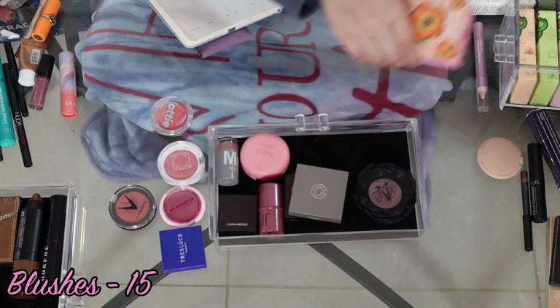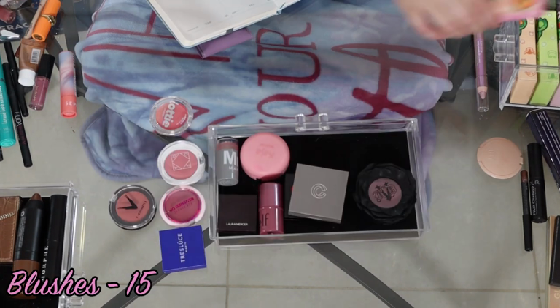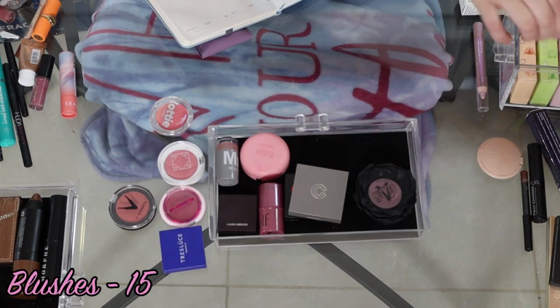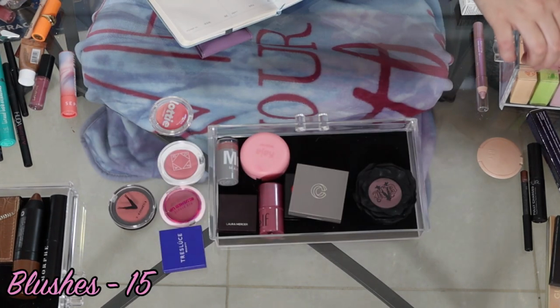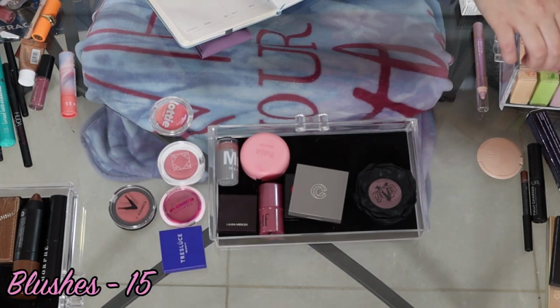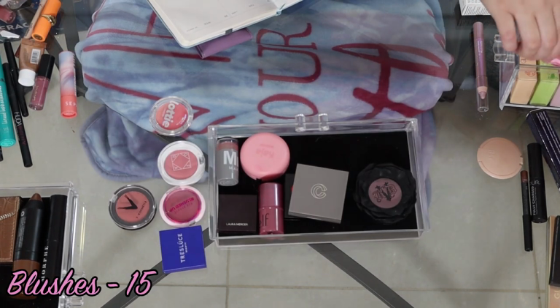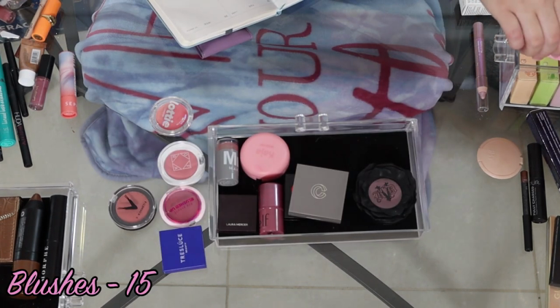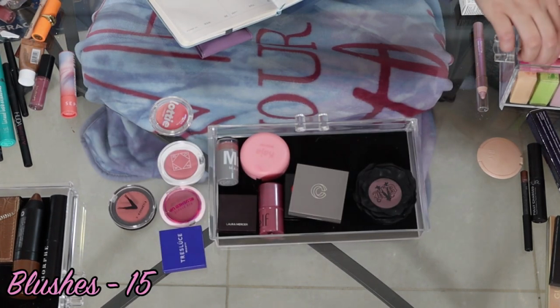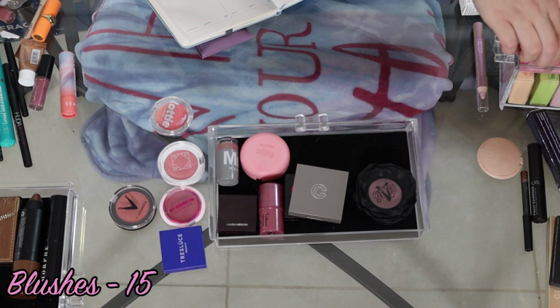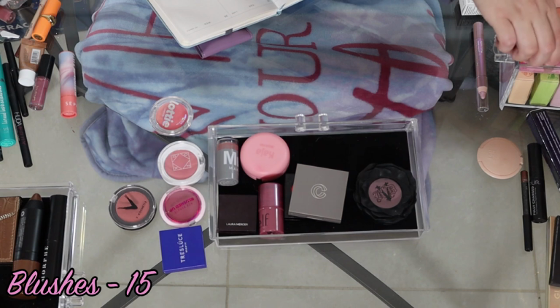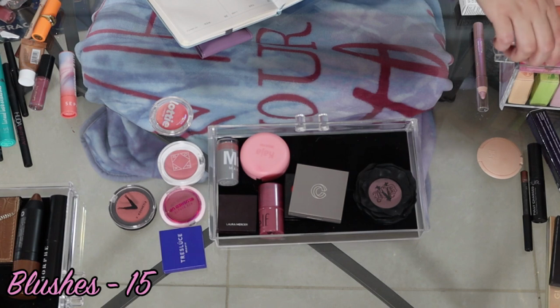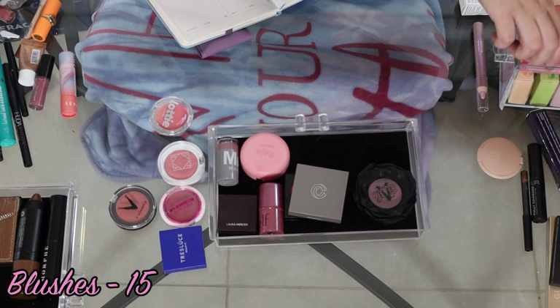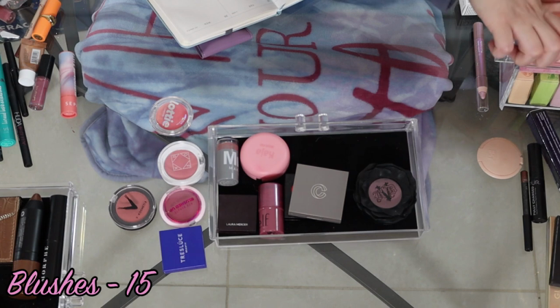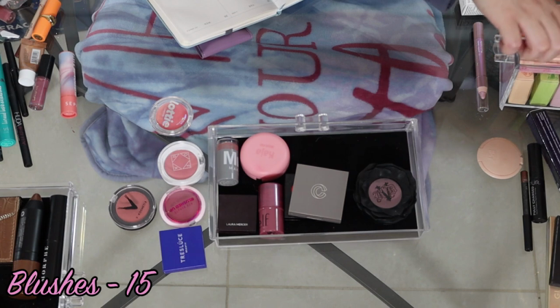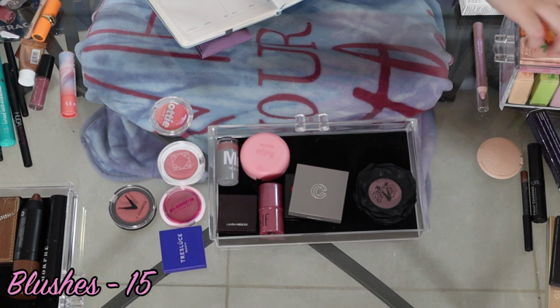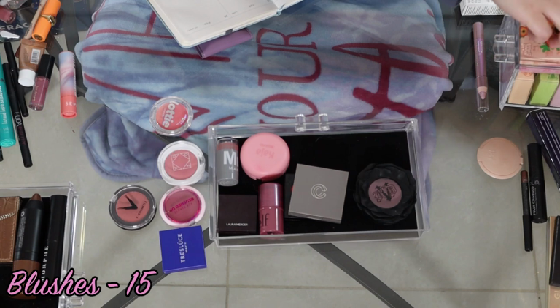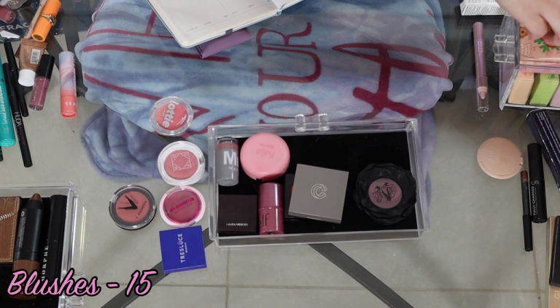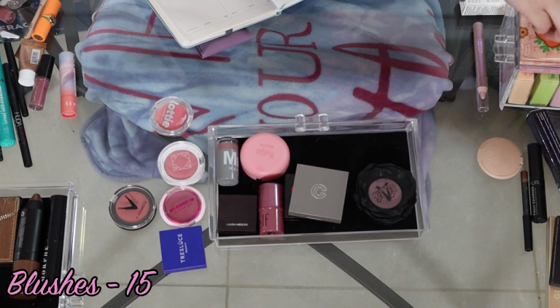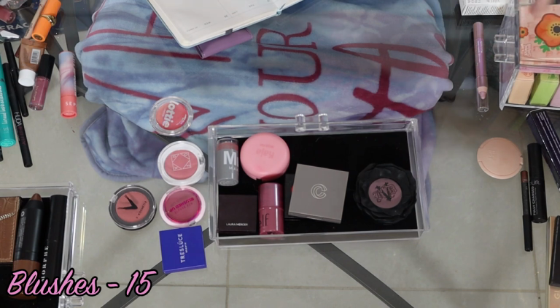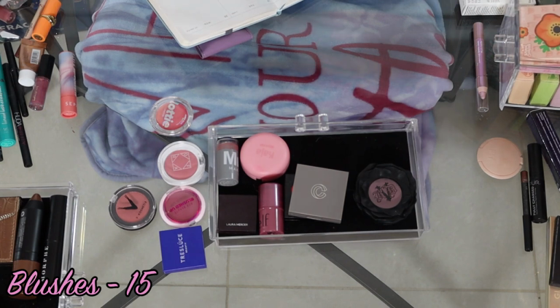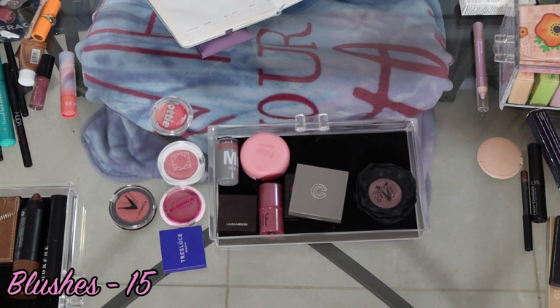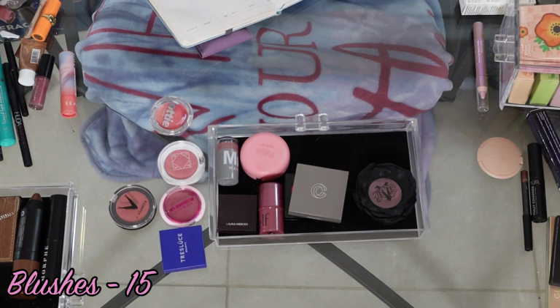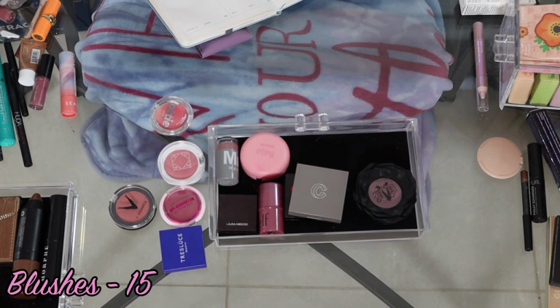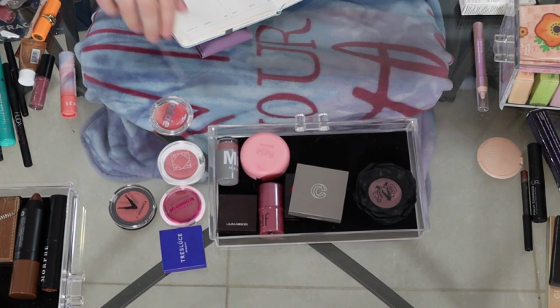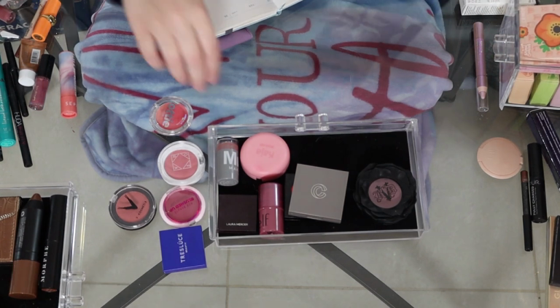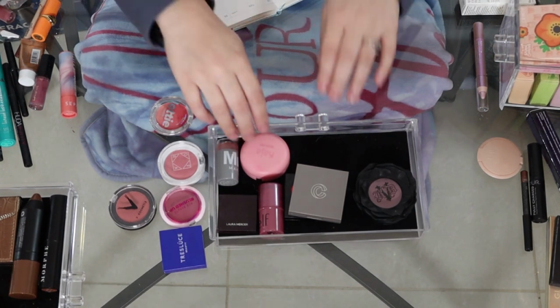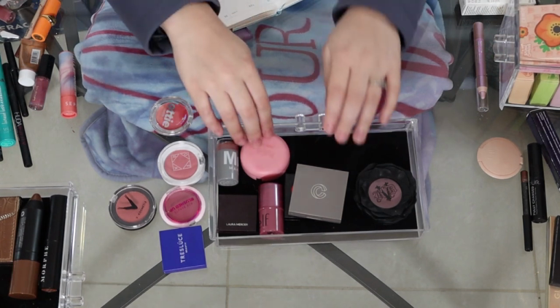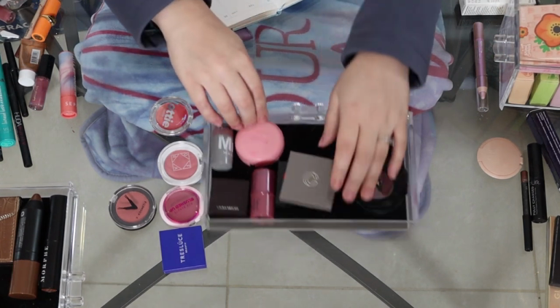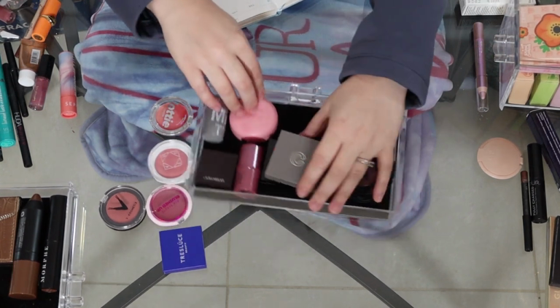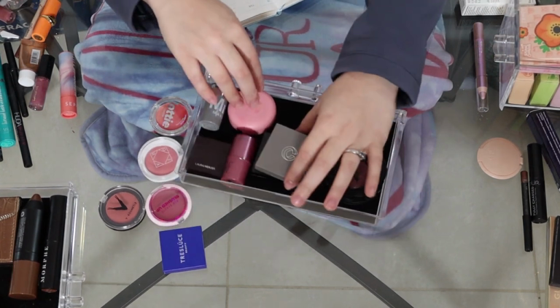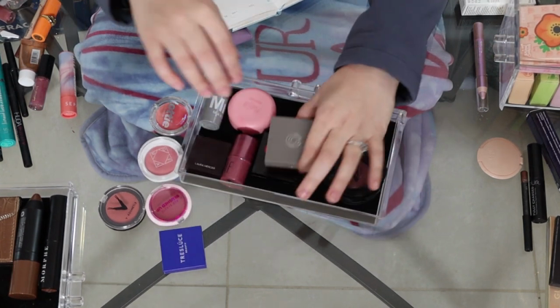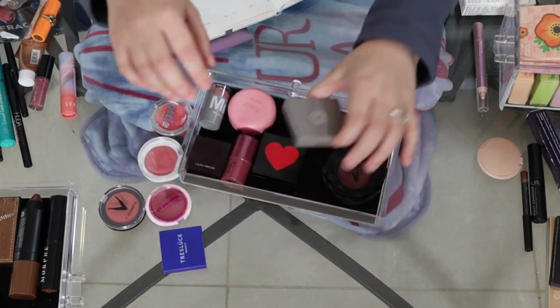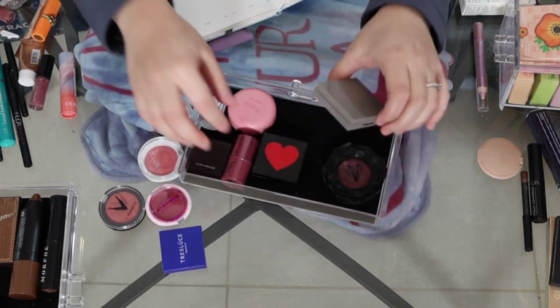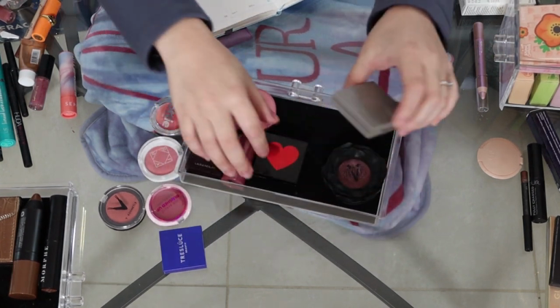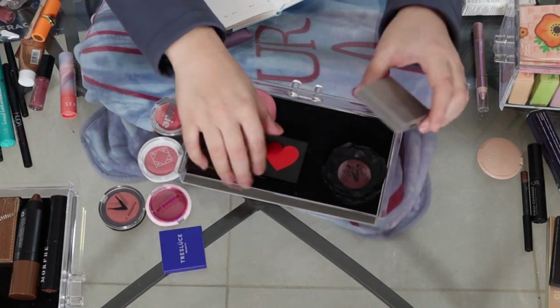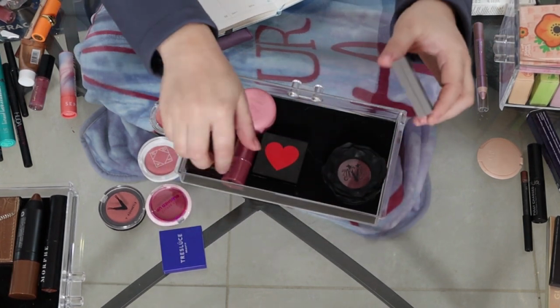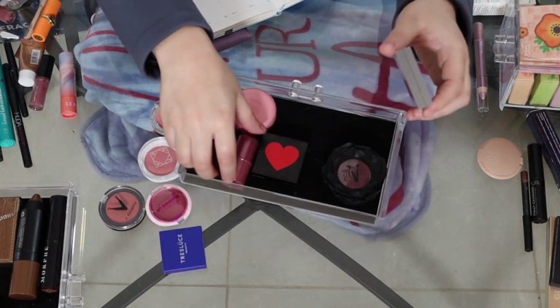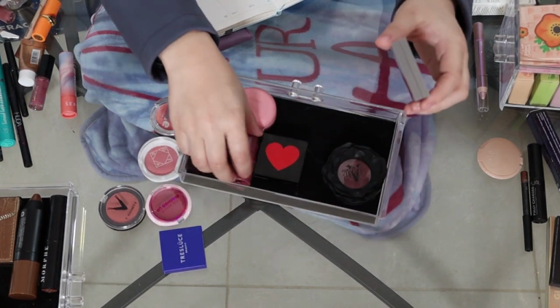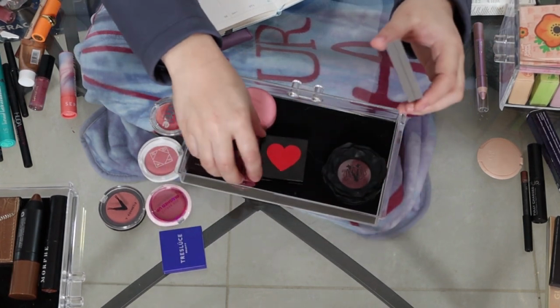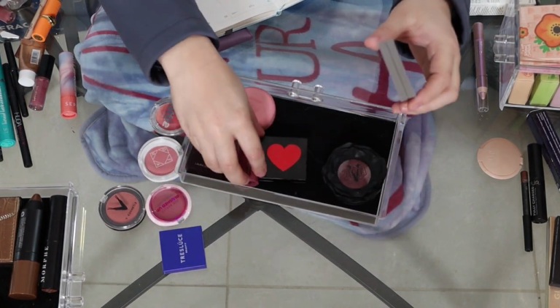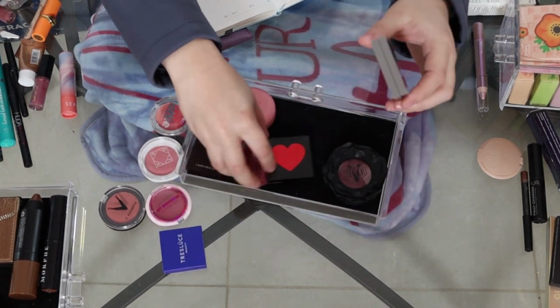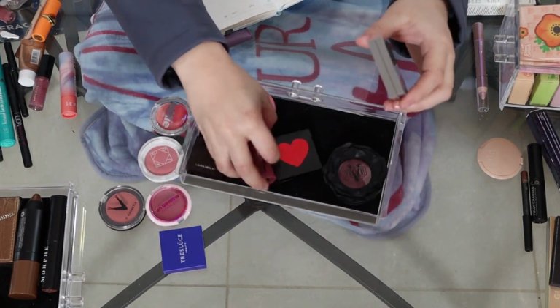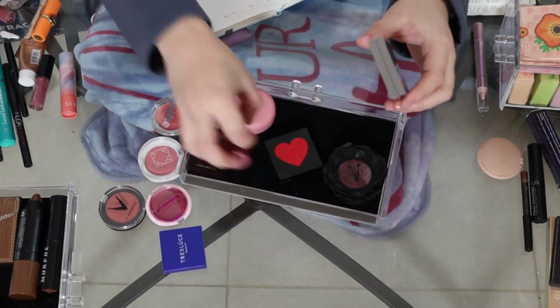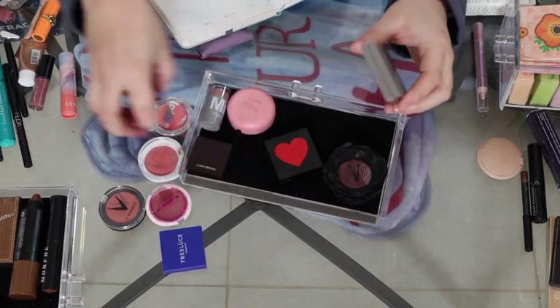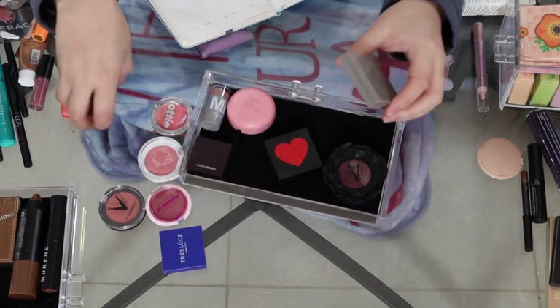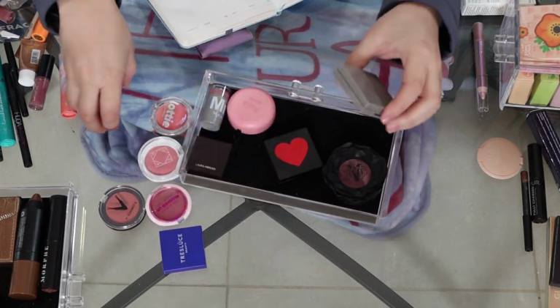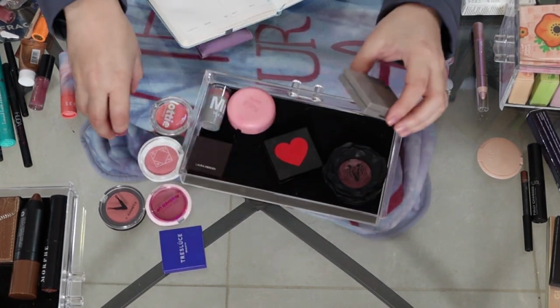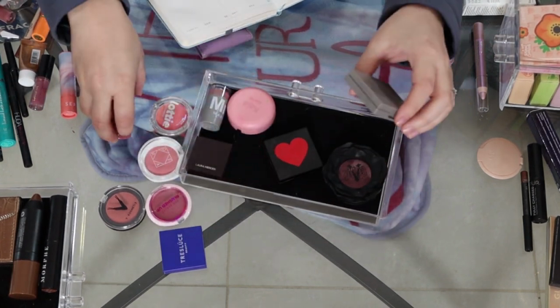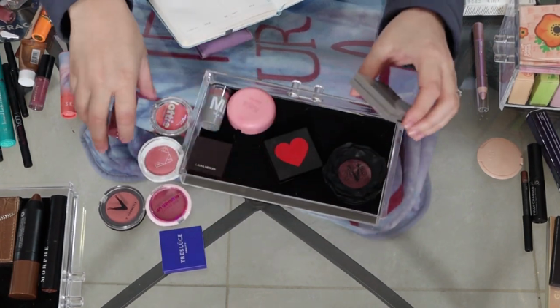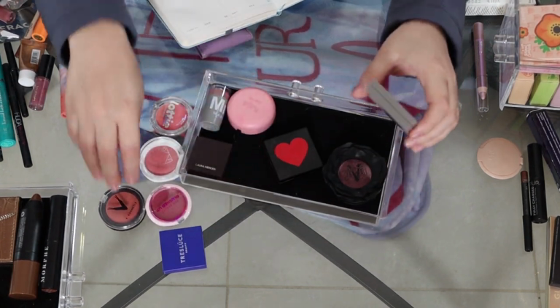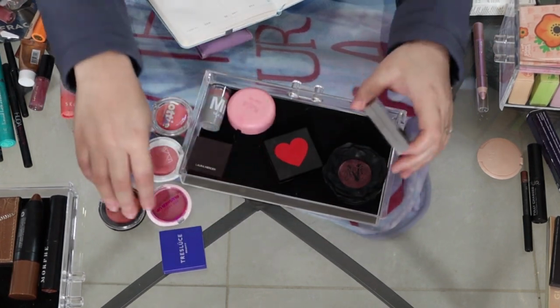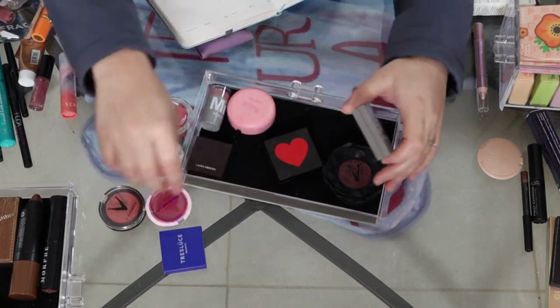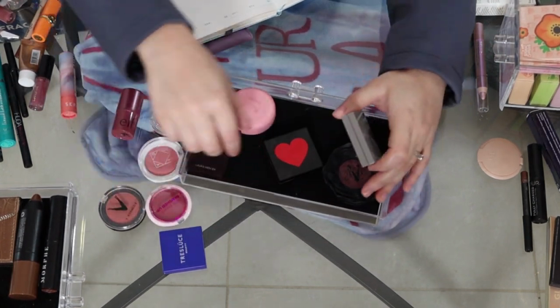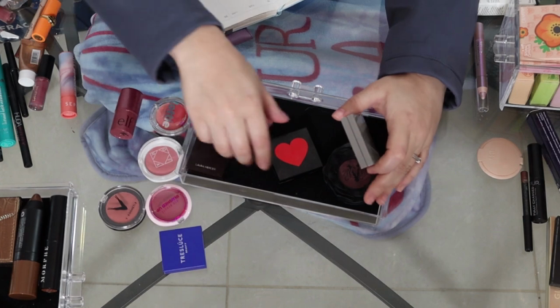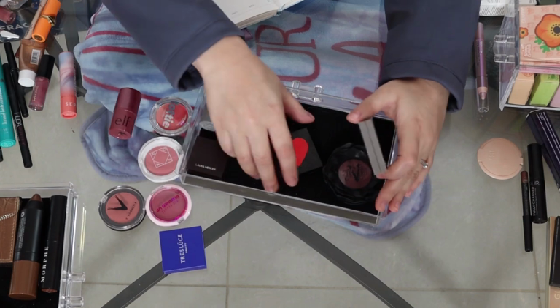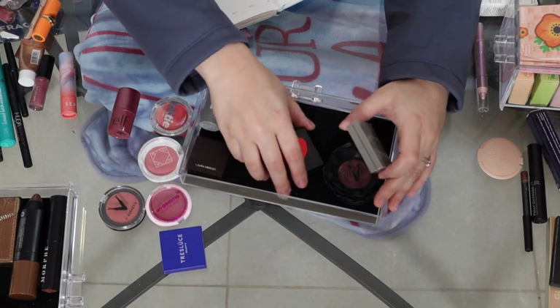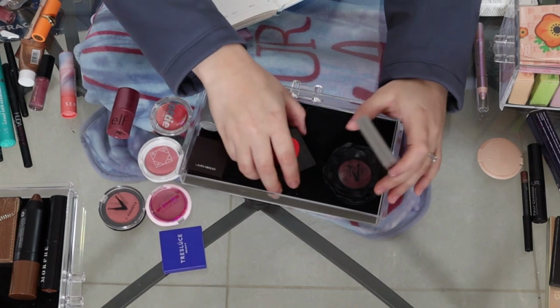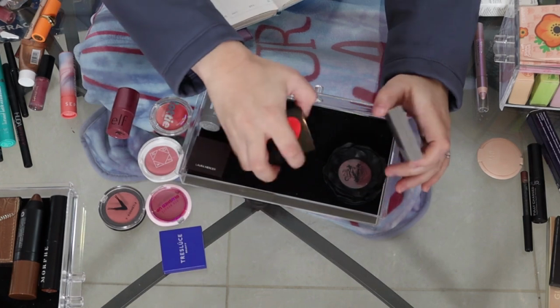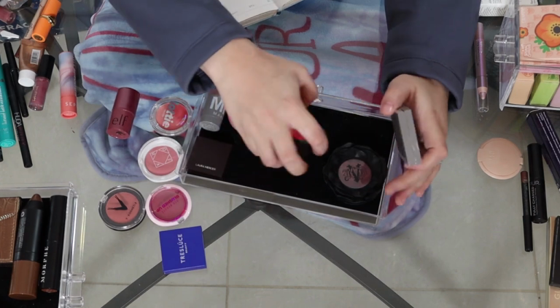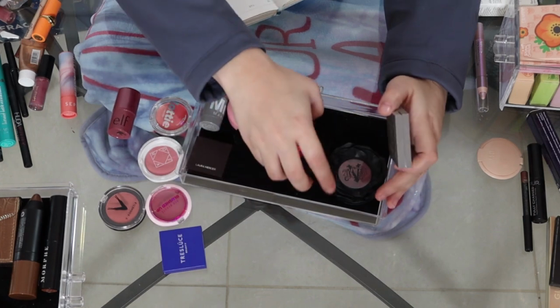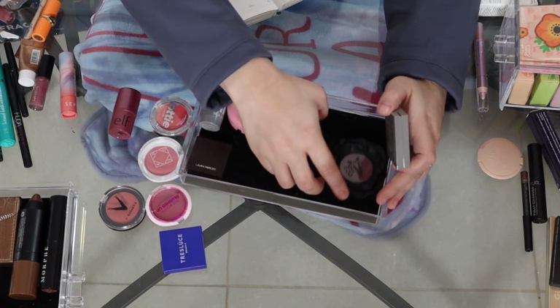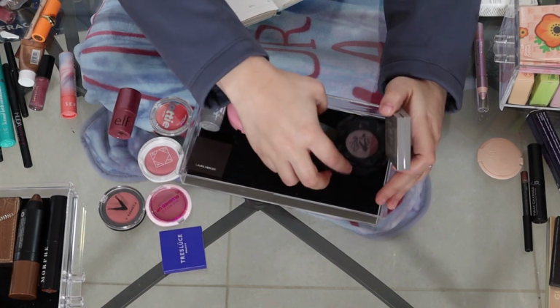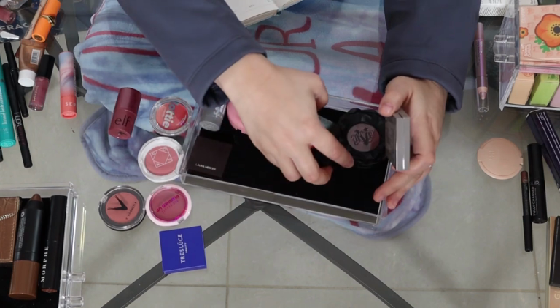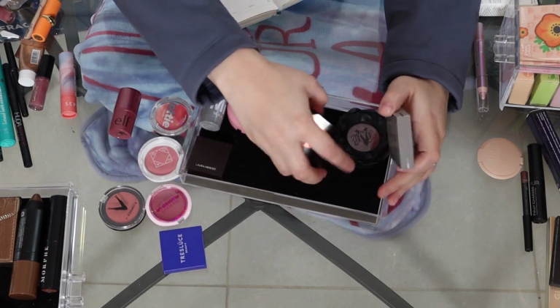I'm going to put some of these back in the other drawer and figure out how to organize this so that it all fits.